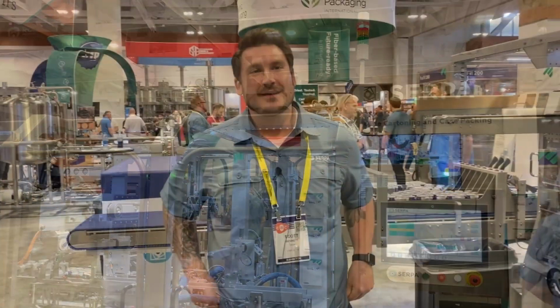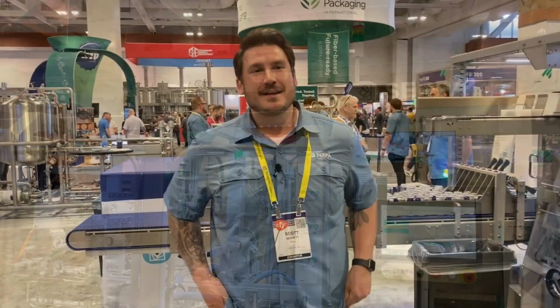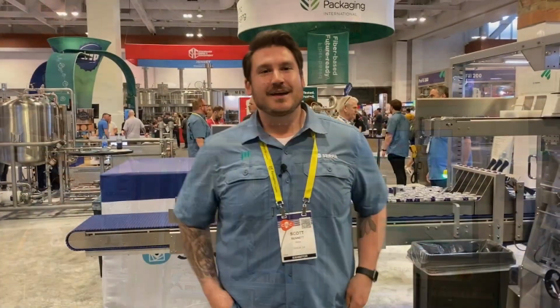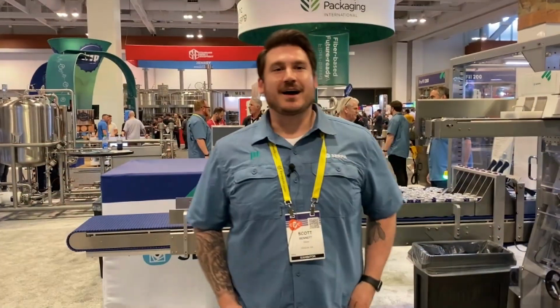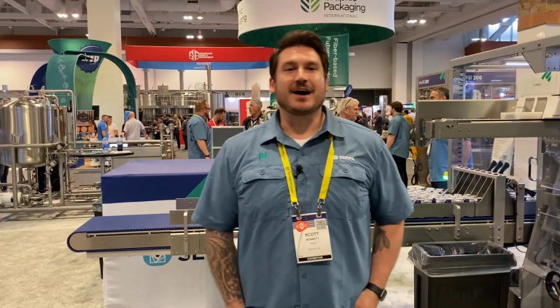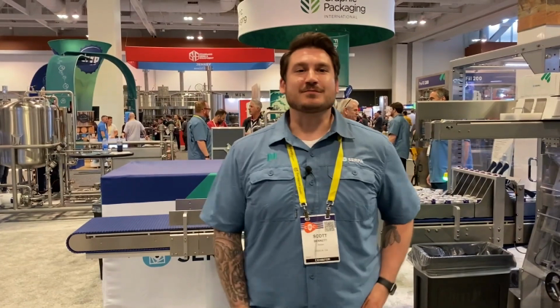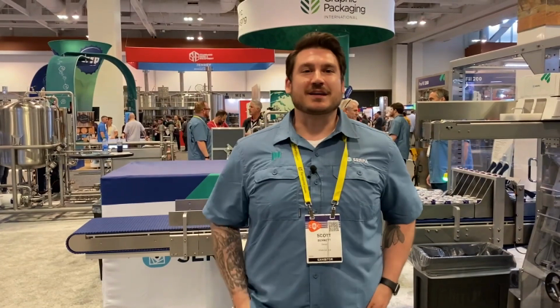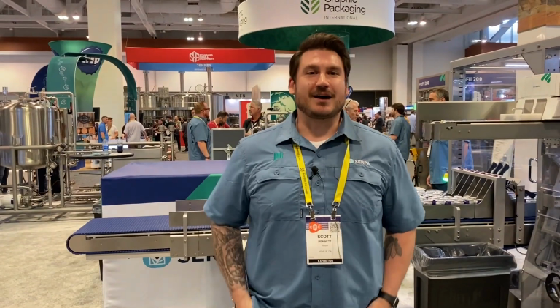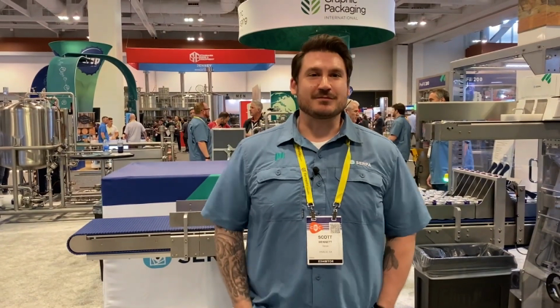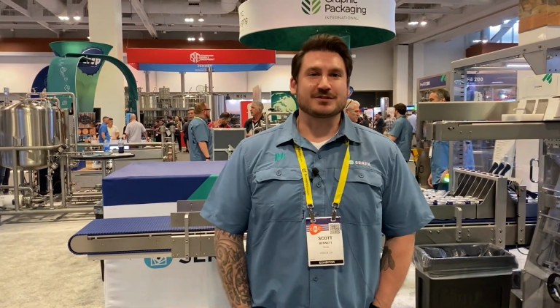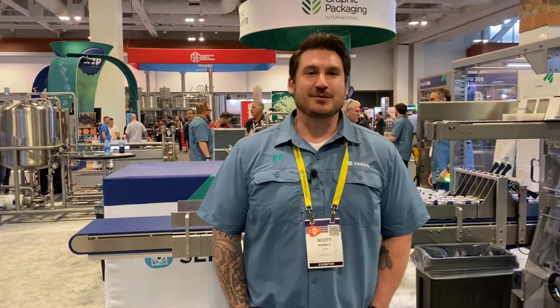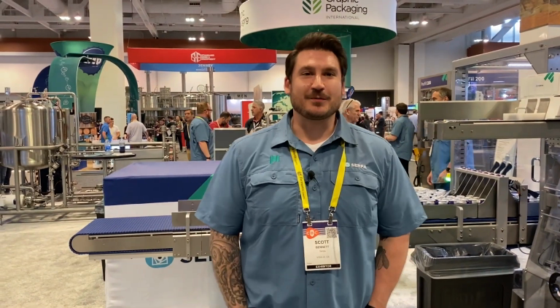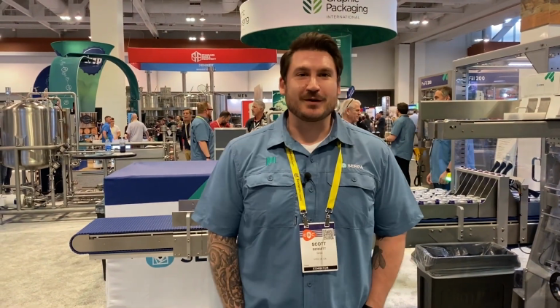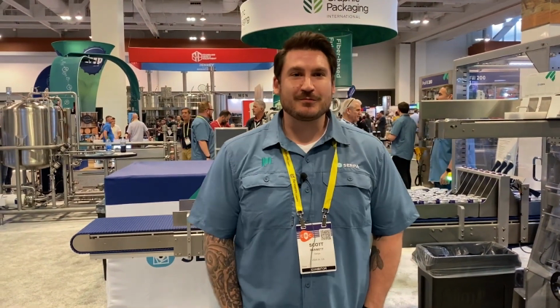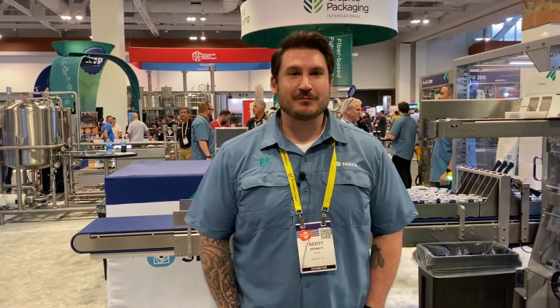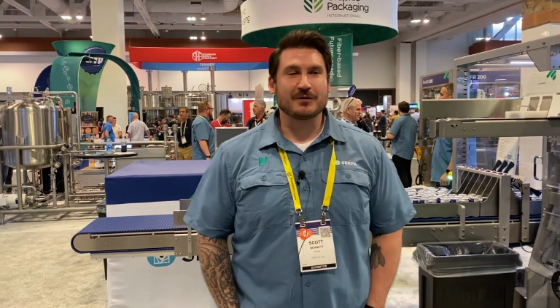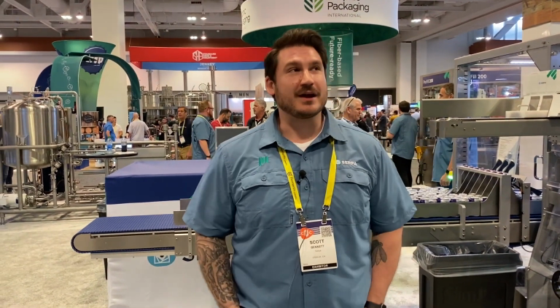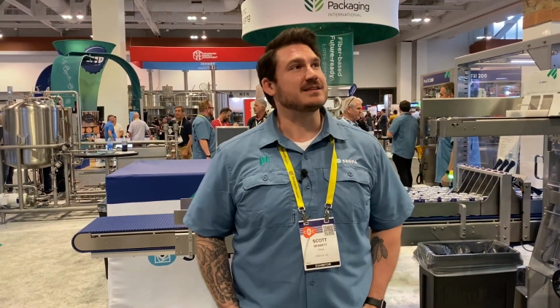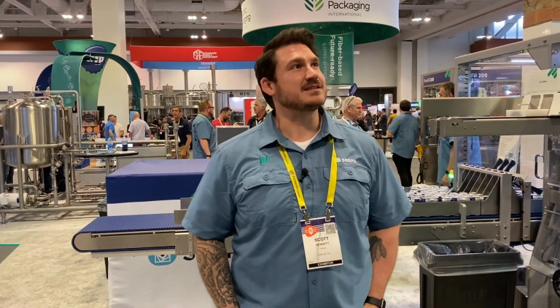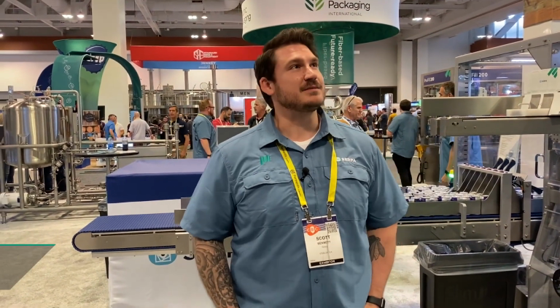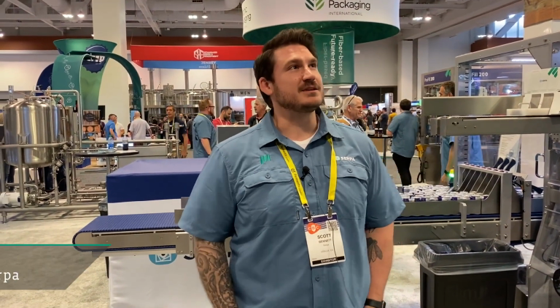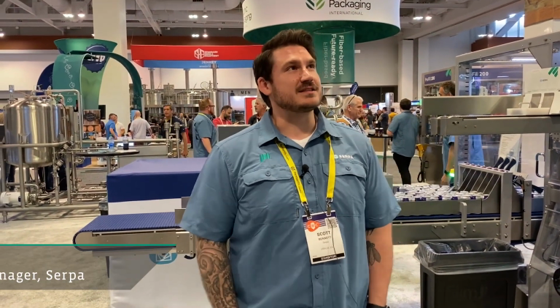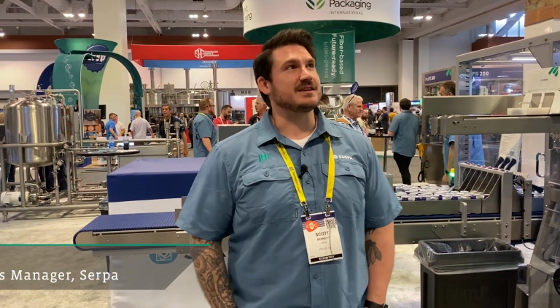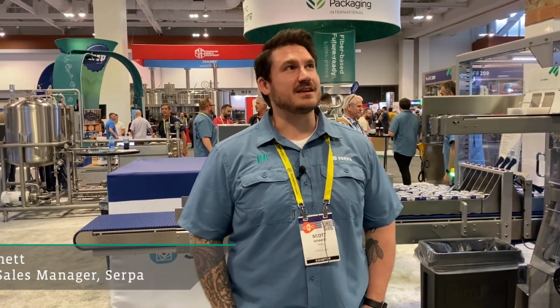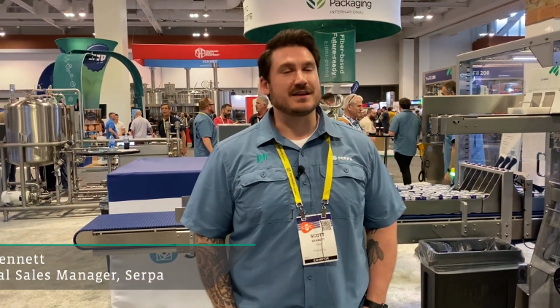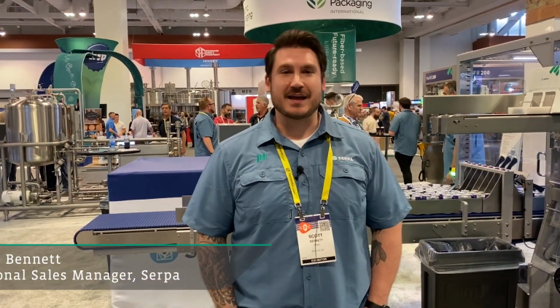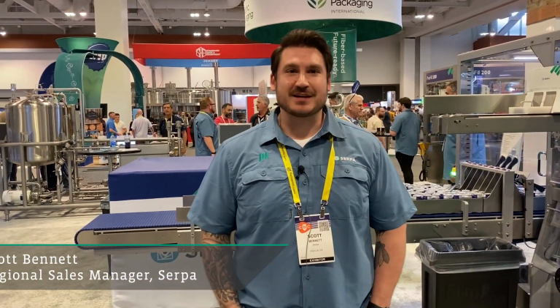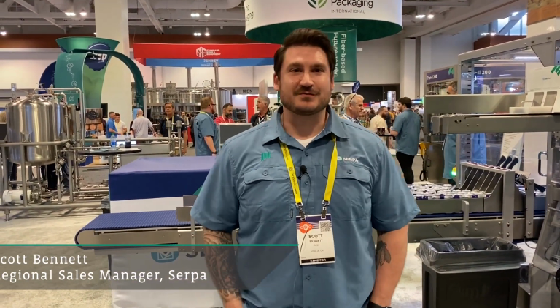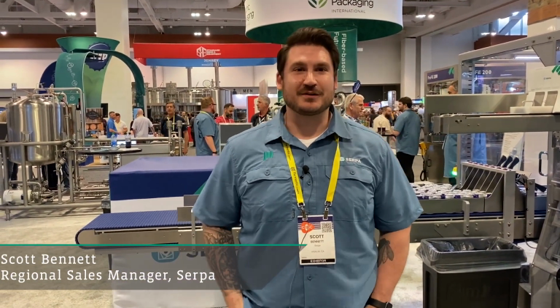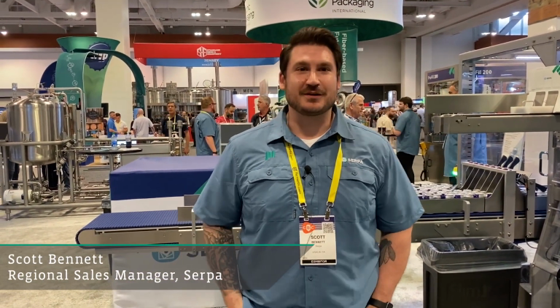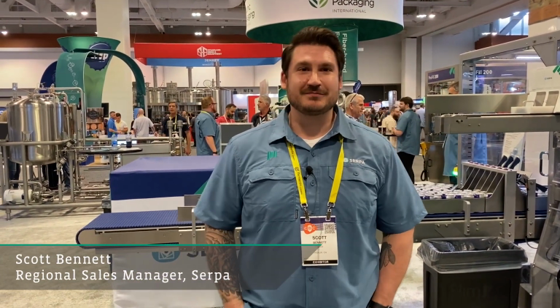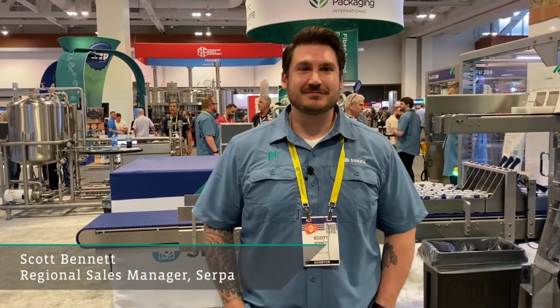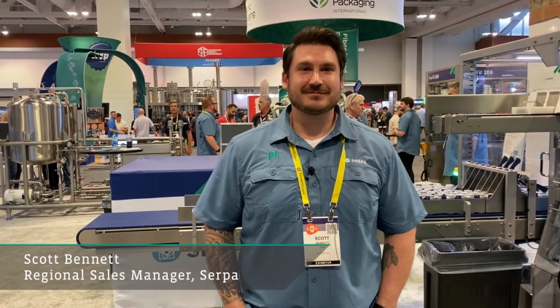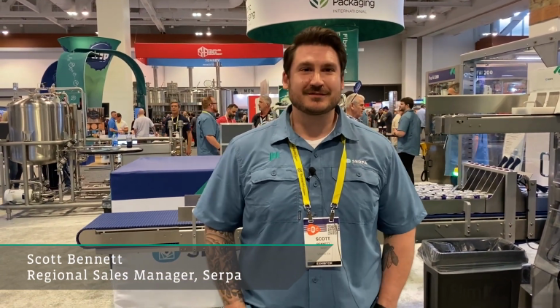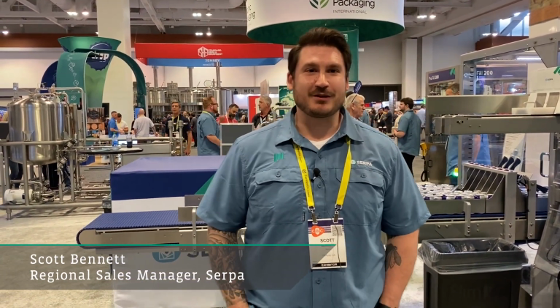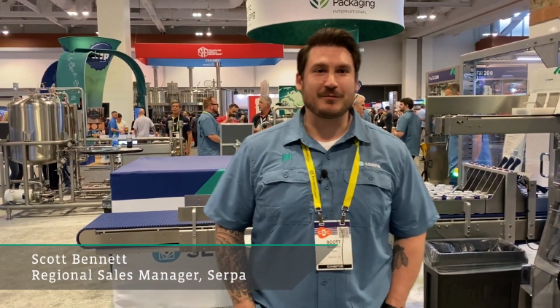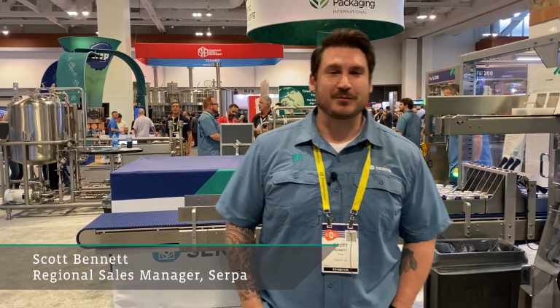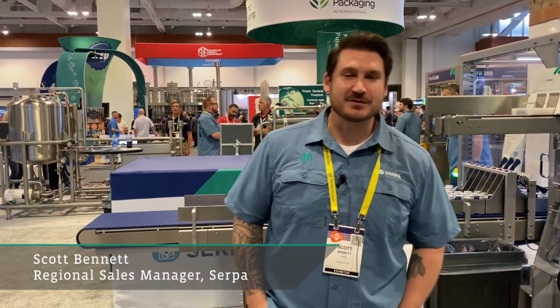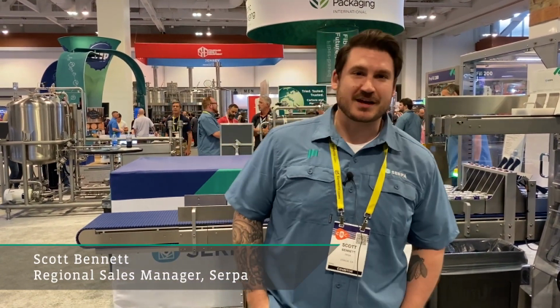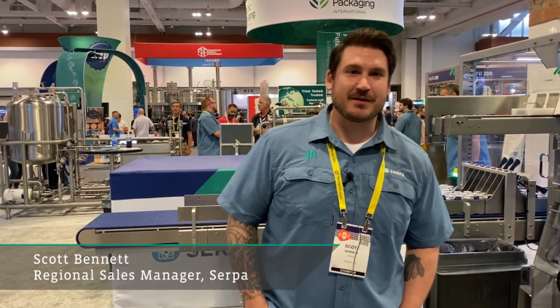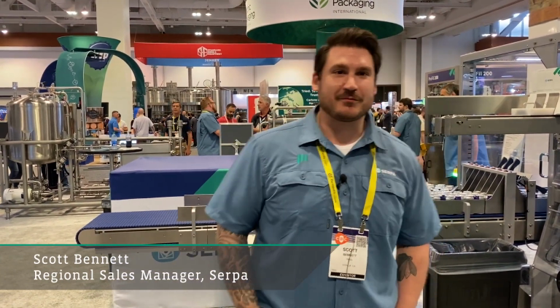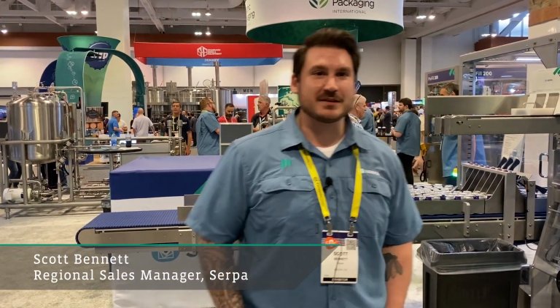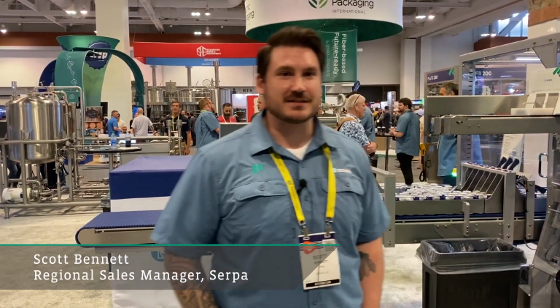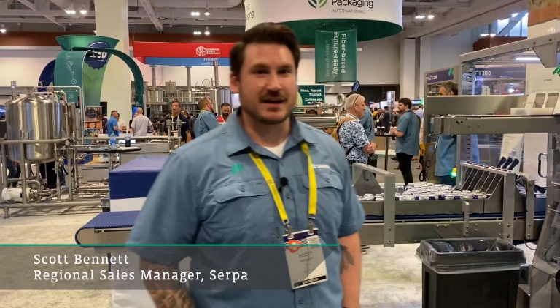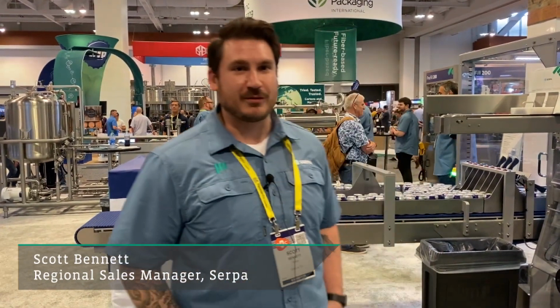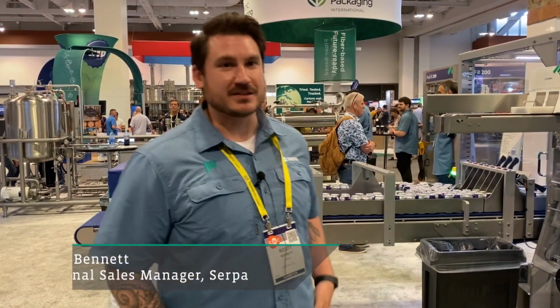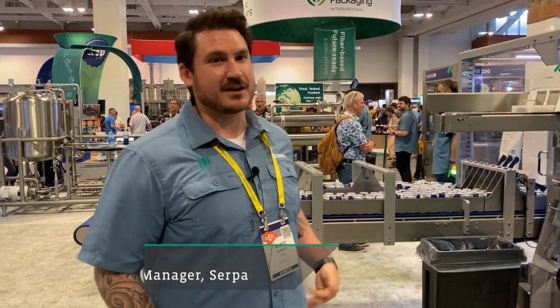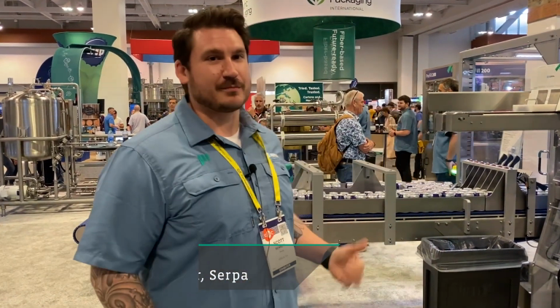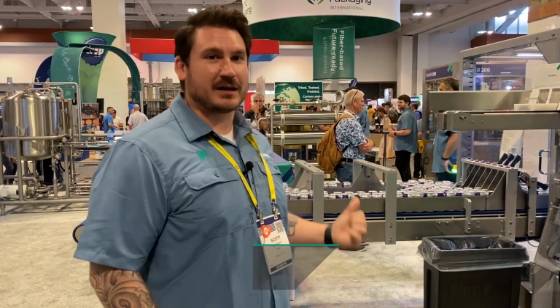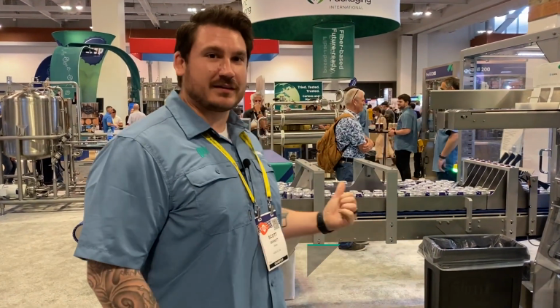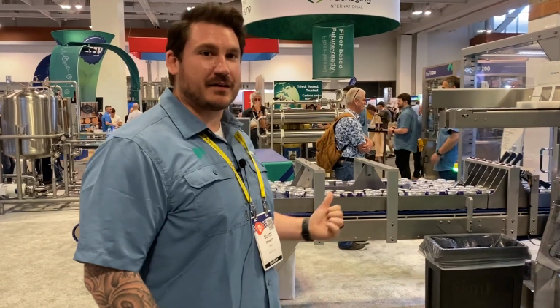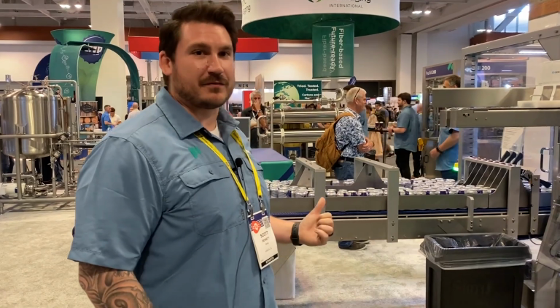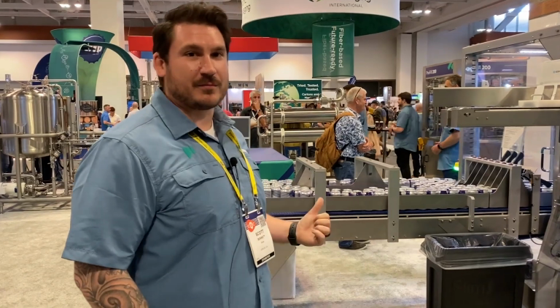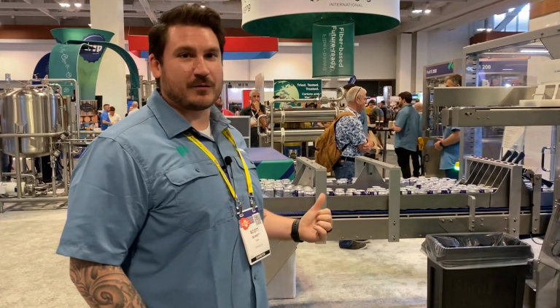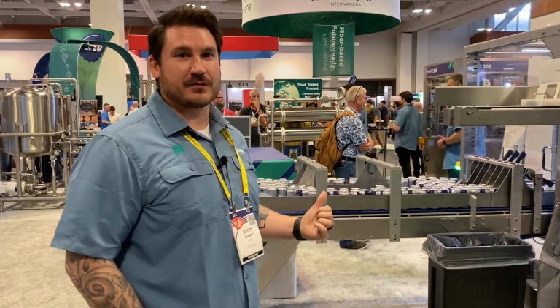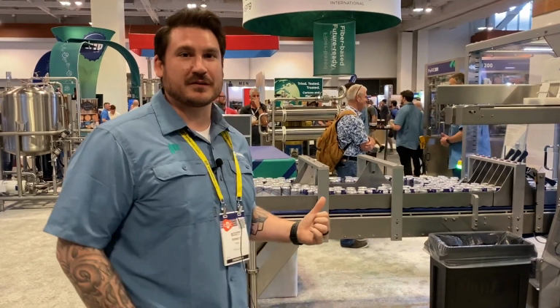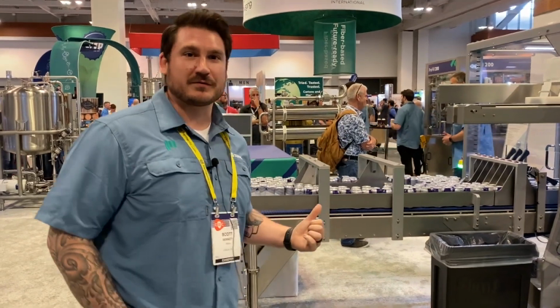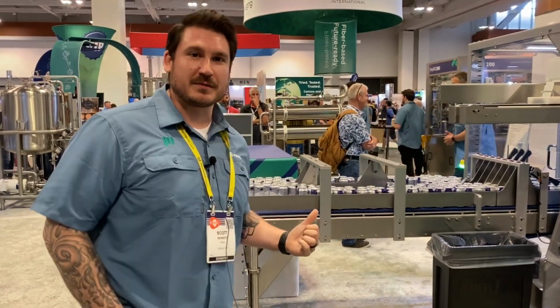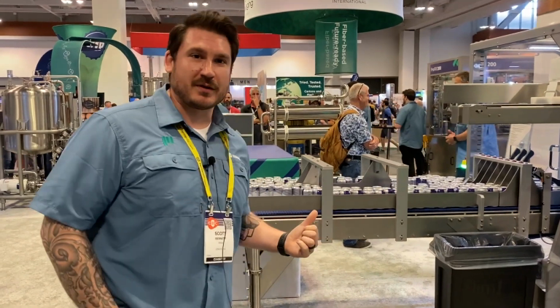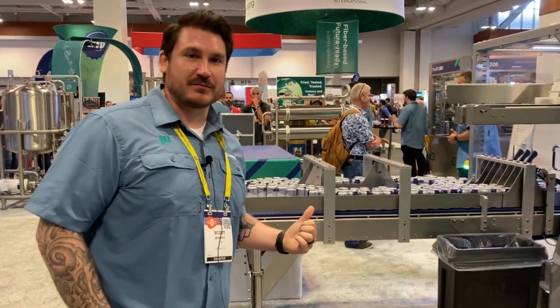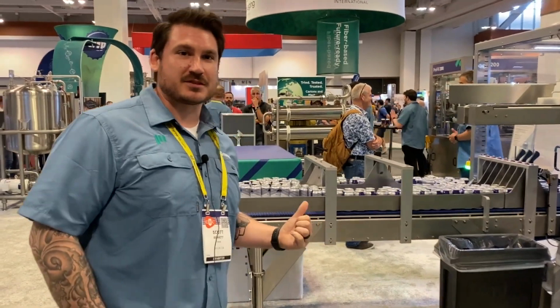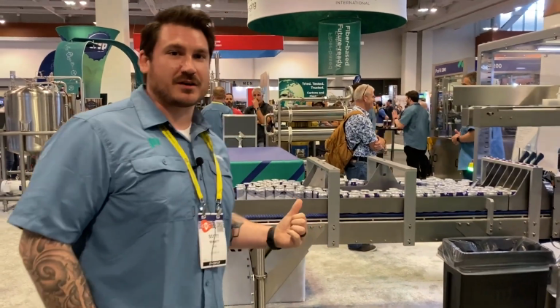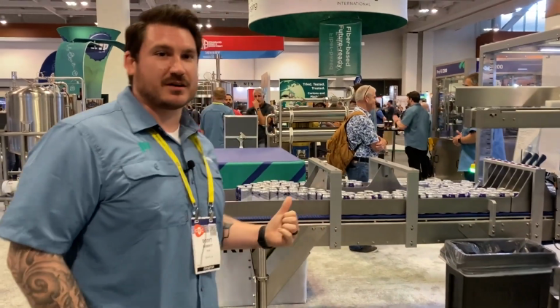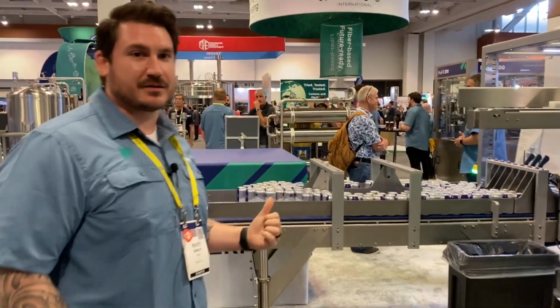Hi, I'm Scott with SERPA. We're at CBC in Nashville, Craft Brewers Conference. I want to talk about the FM 150 Beverage Cartoner.